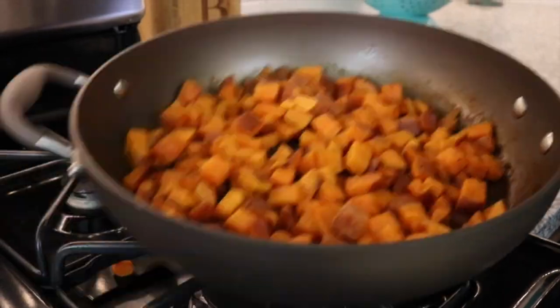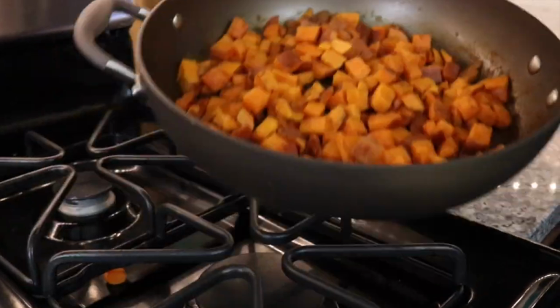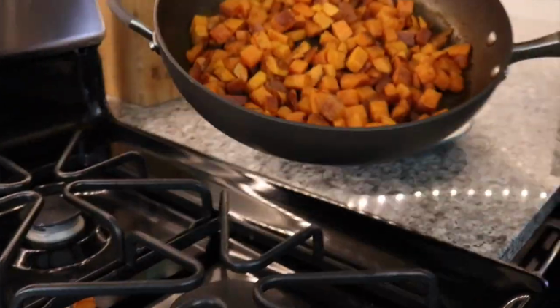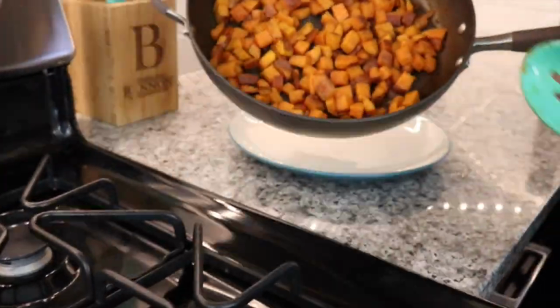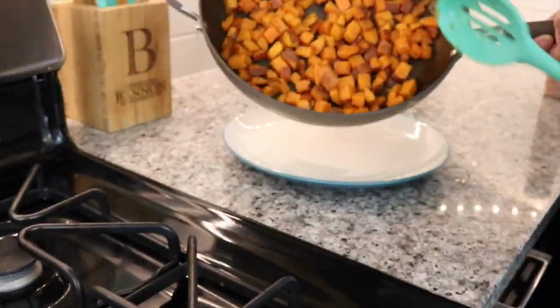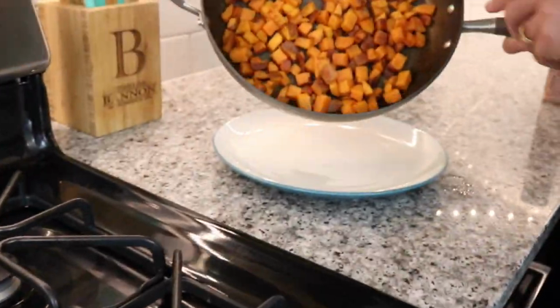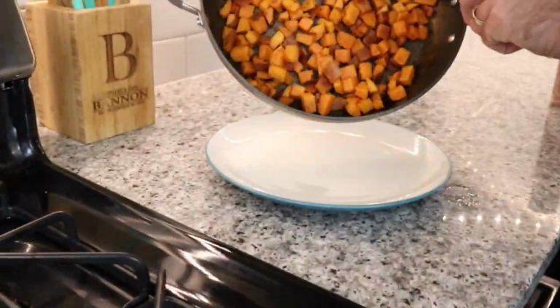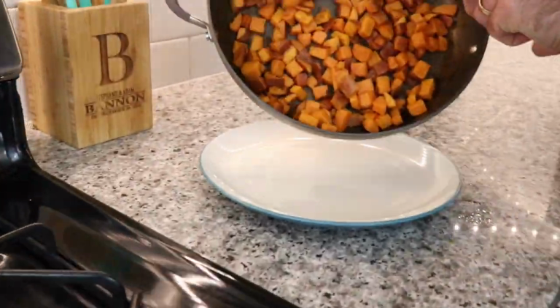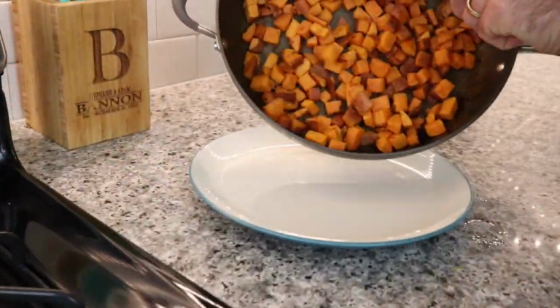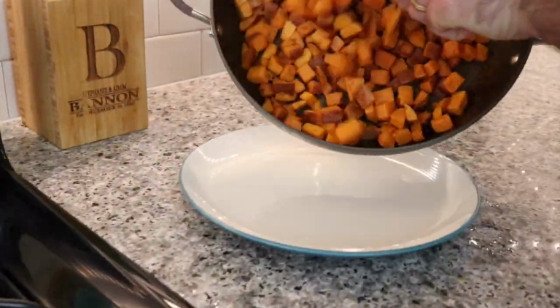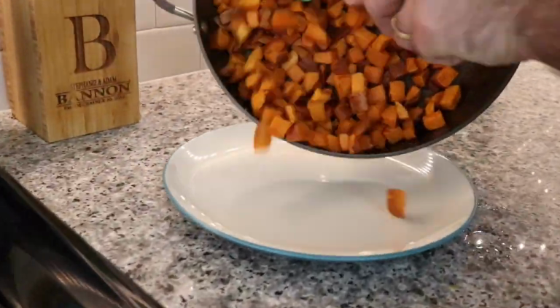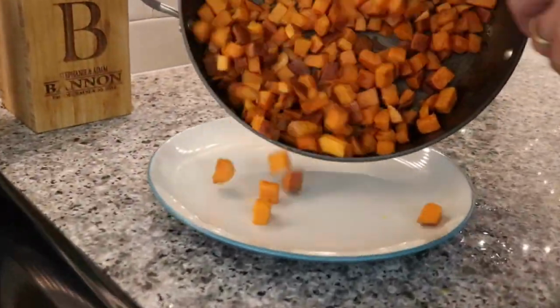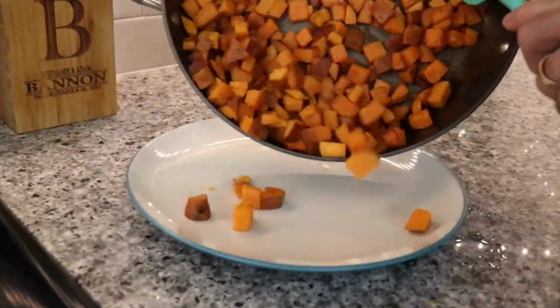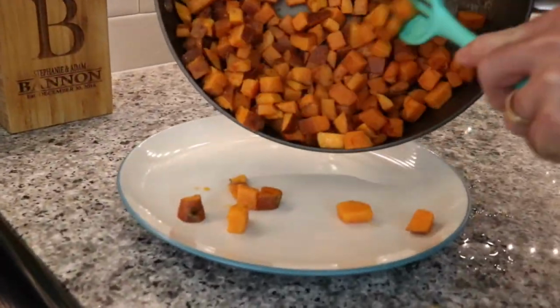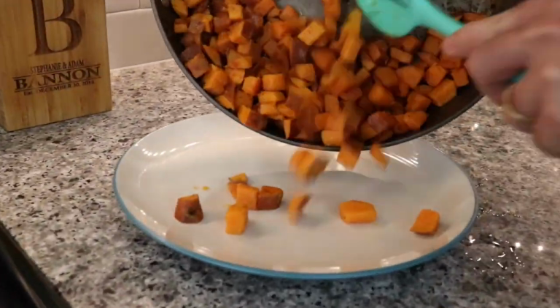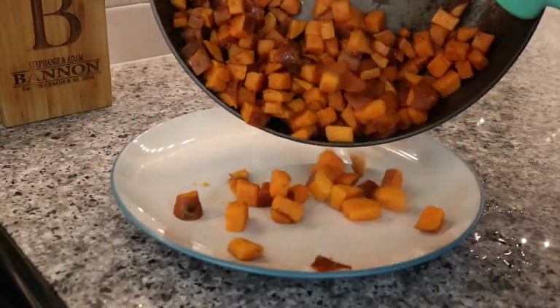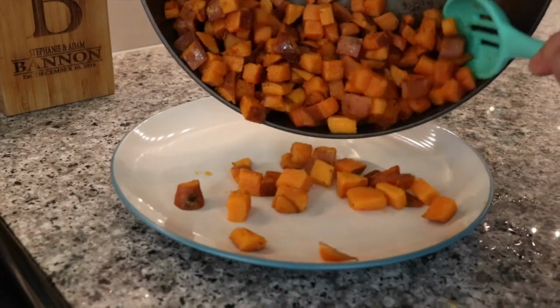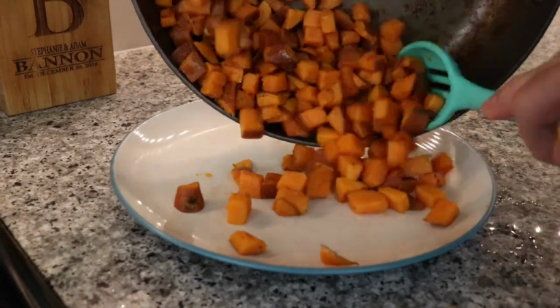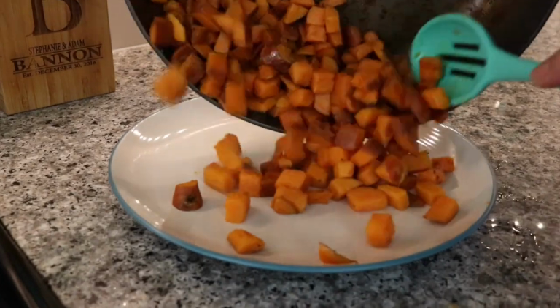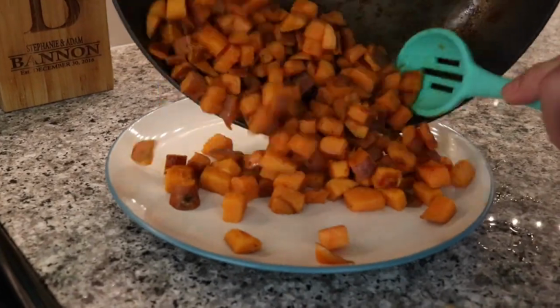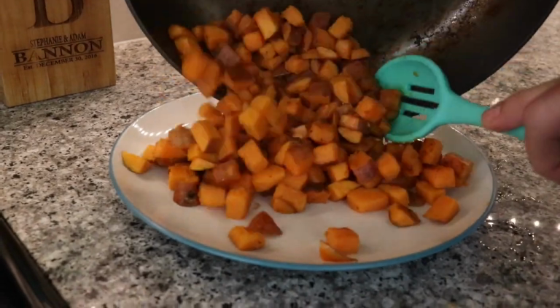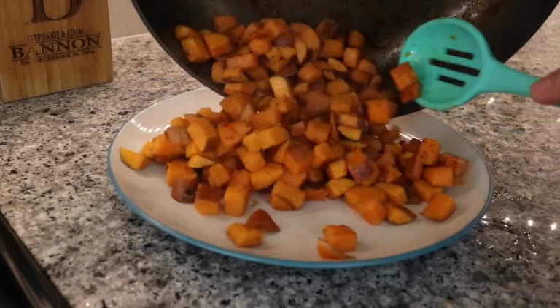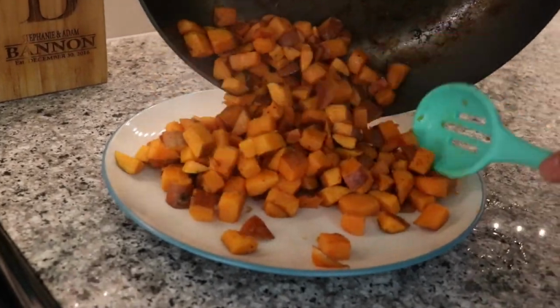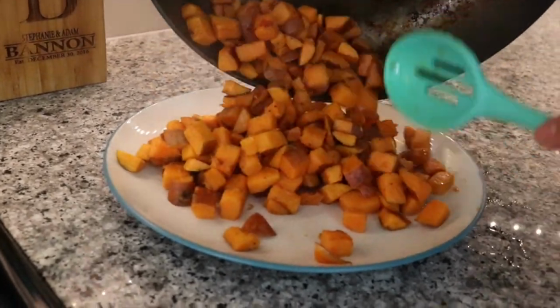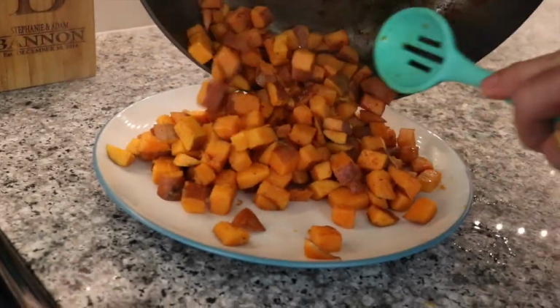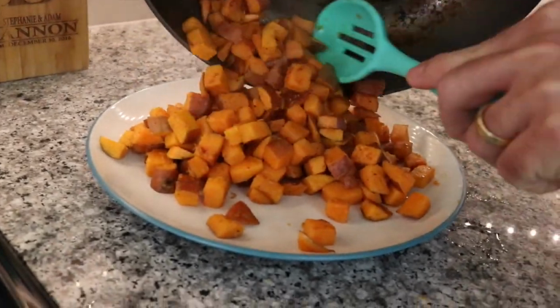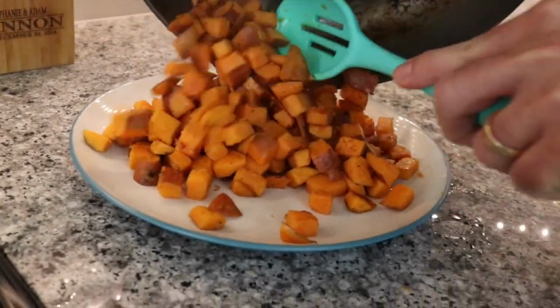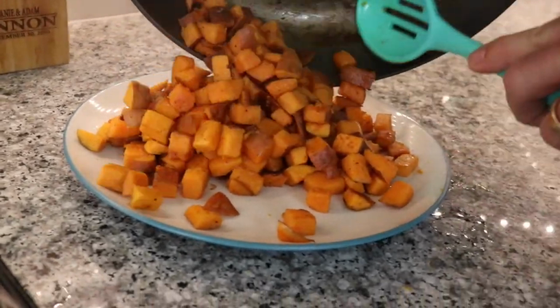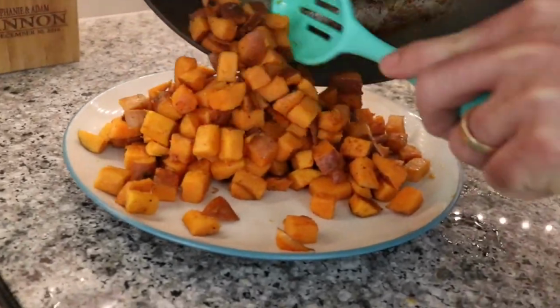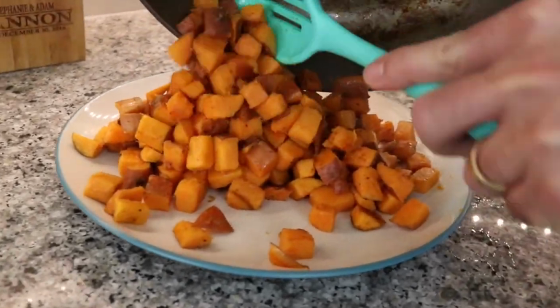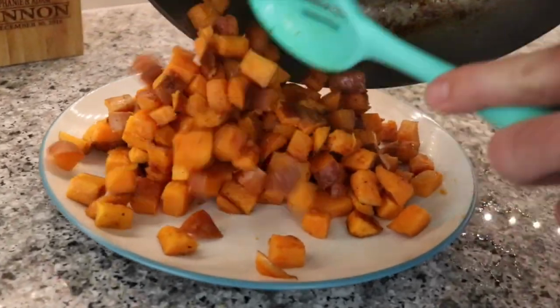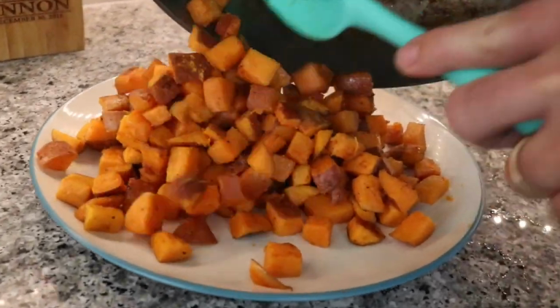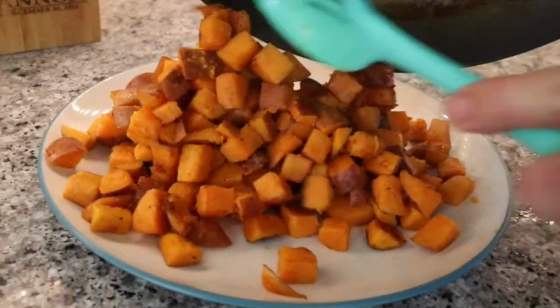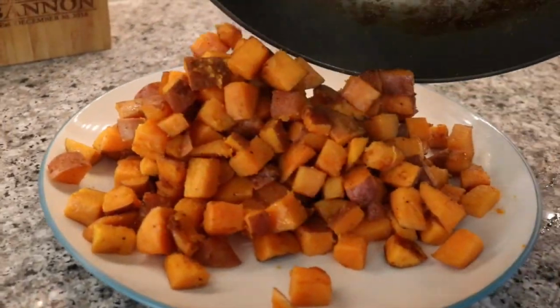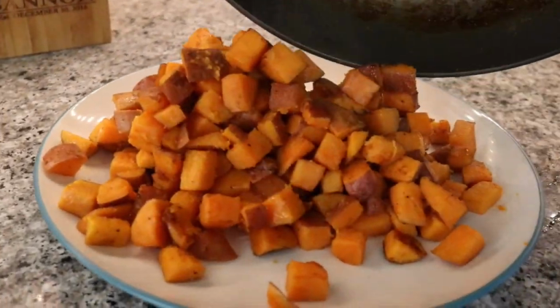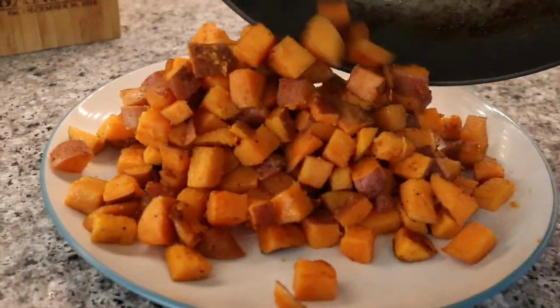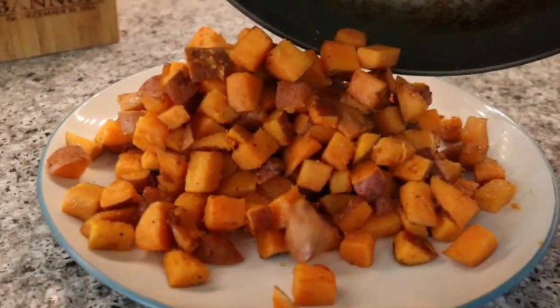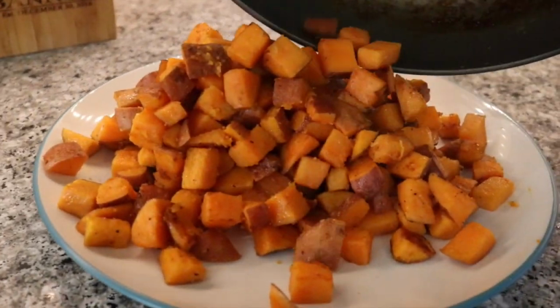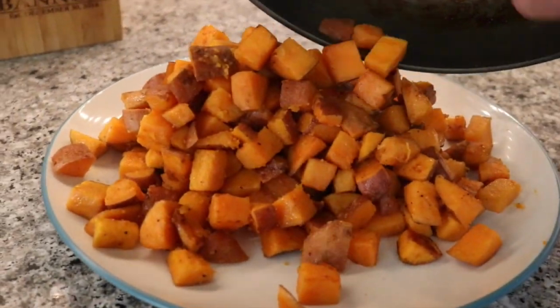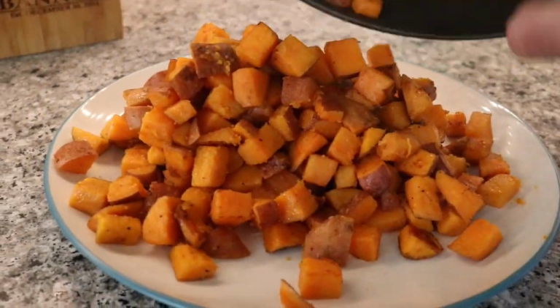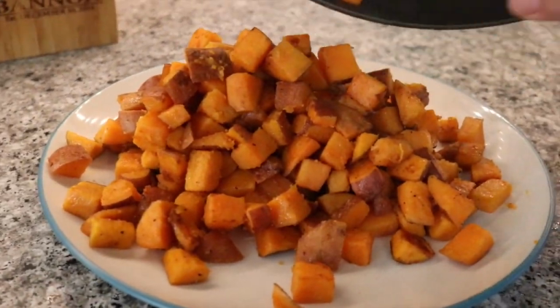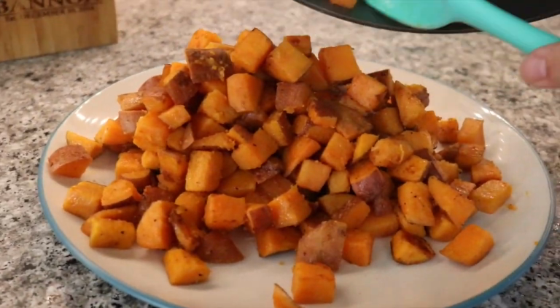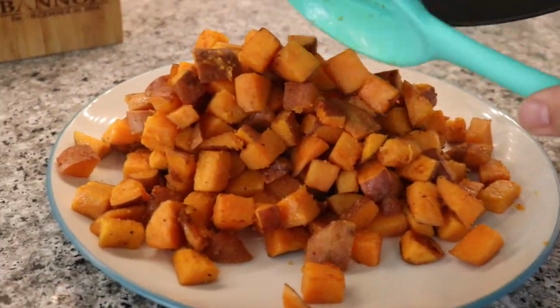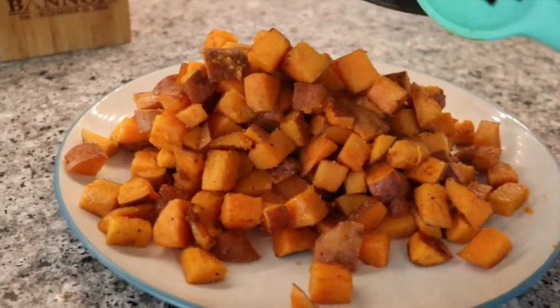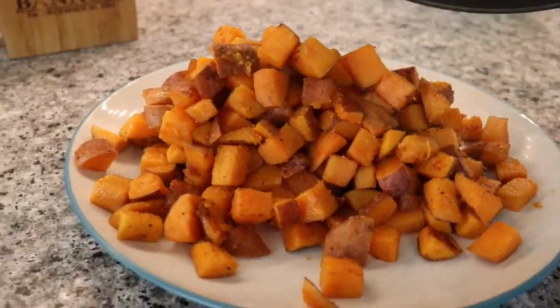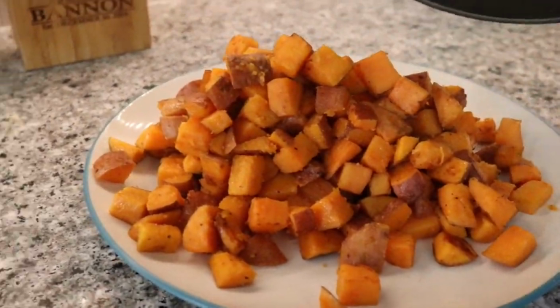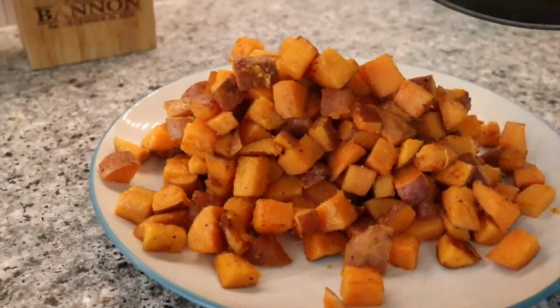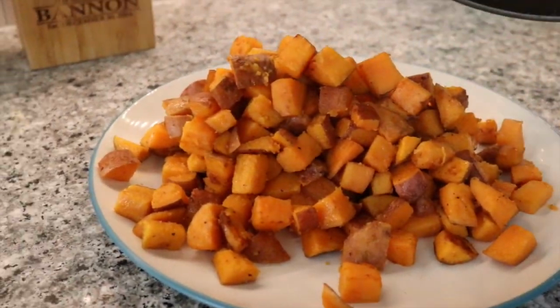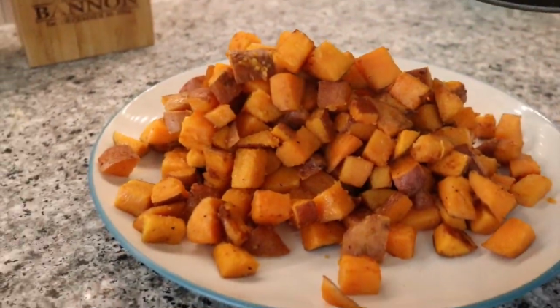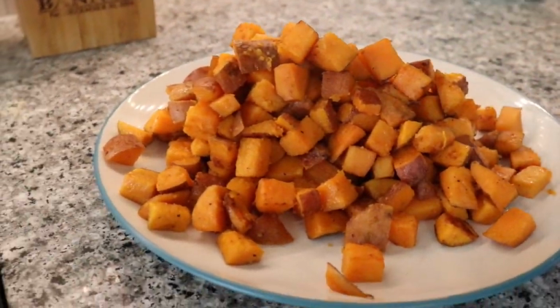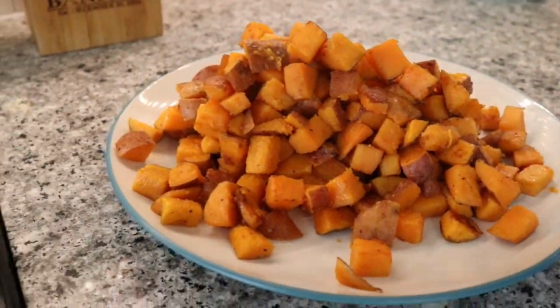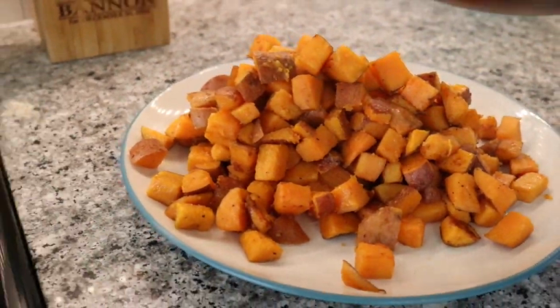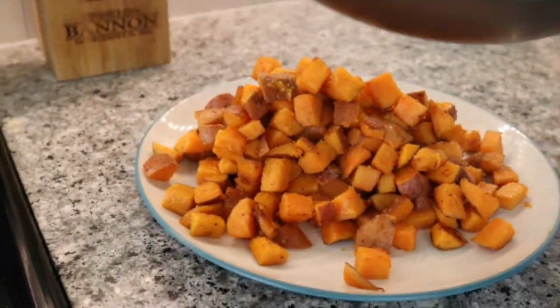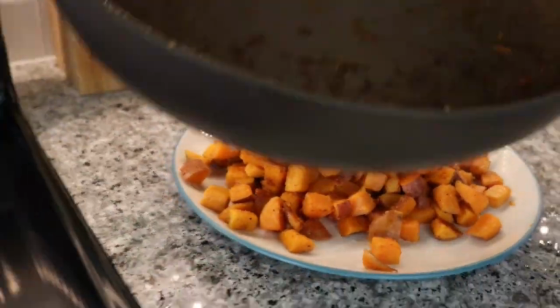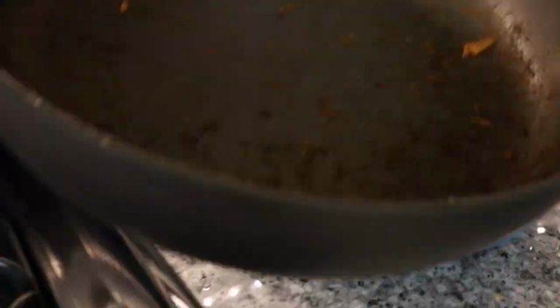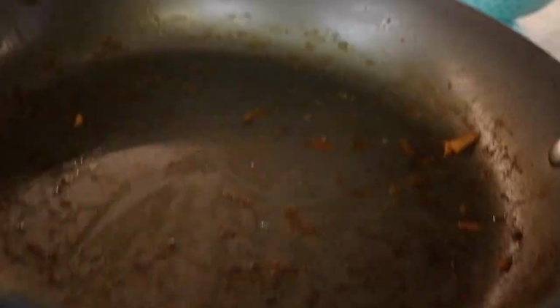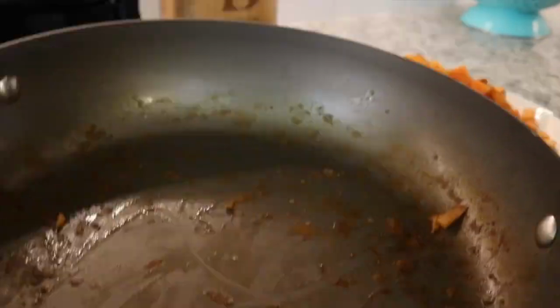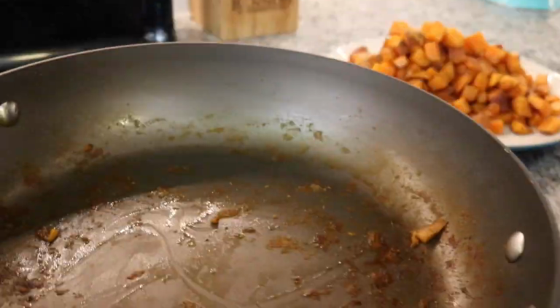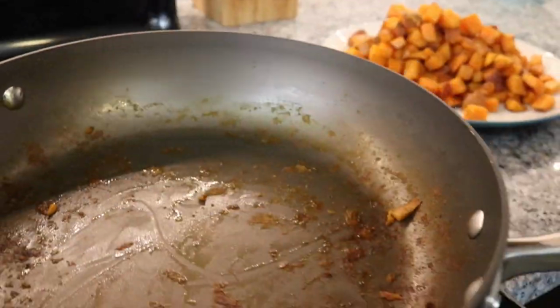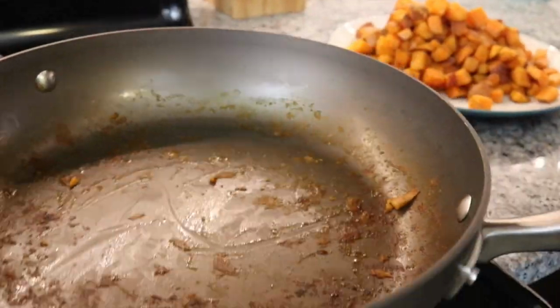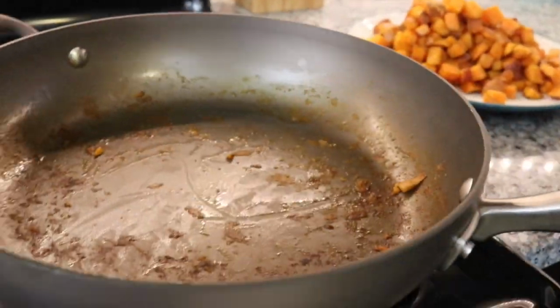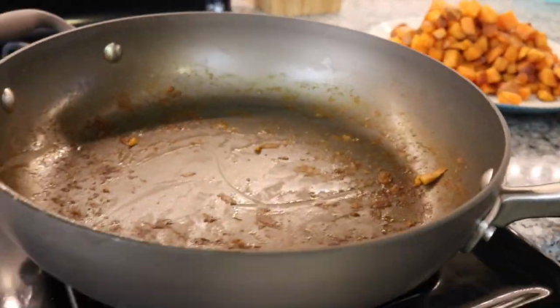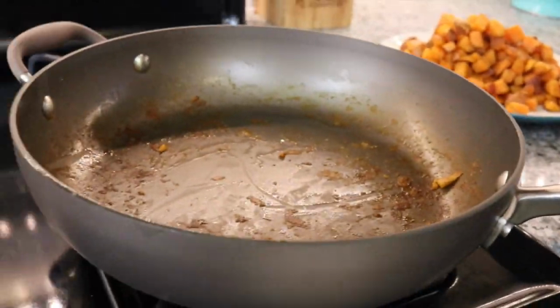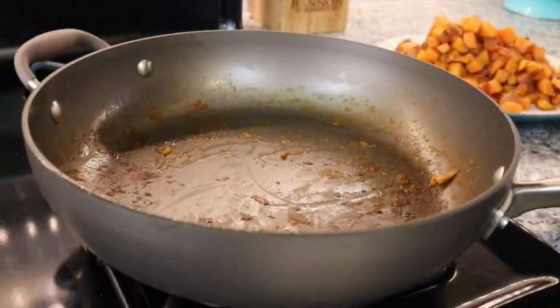Now that the potatoes are done, we're going to put them on a plate to the side. Put the pan back on the stove so we can fry the chickpeas.